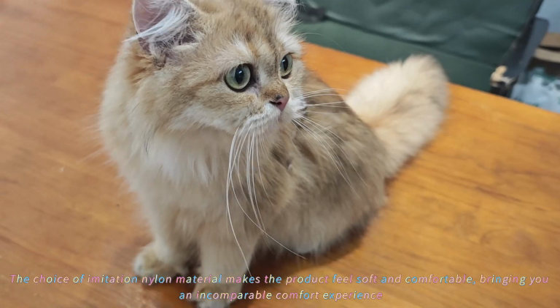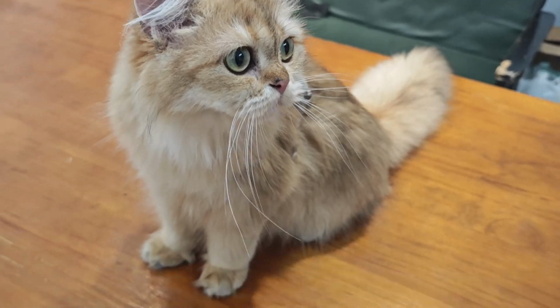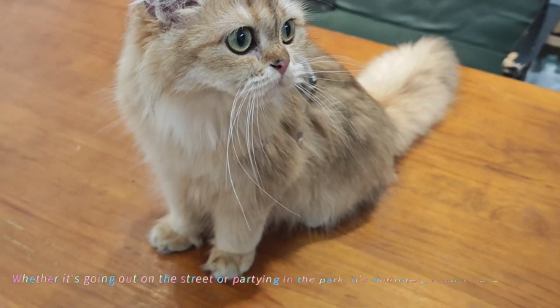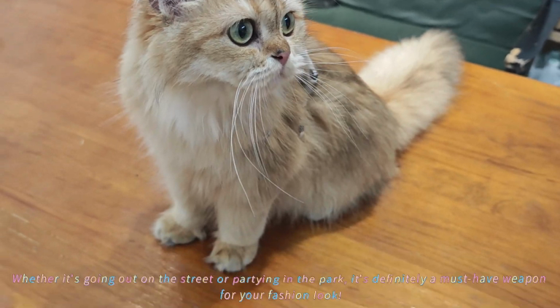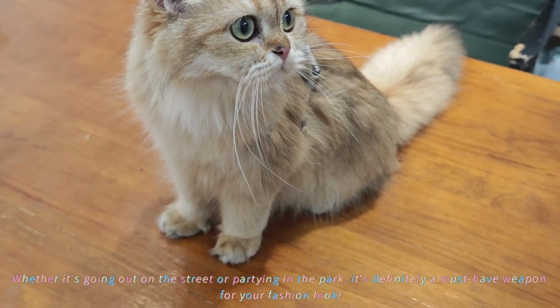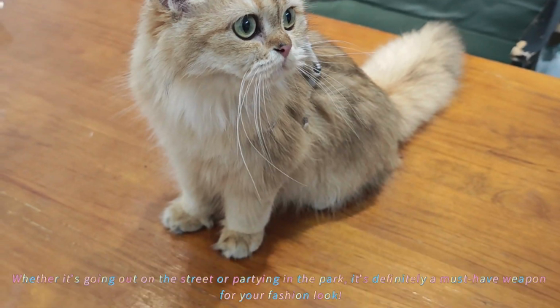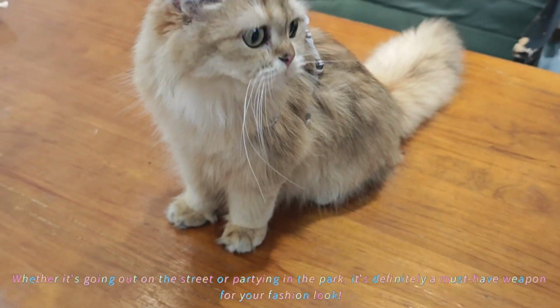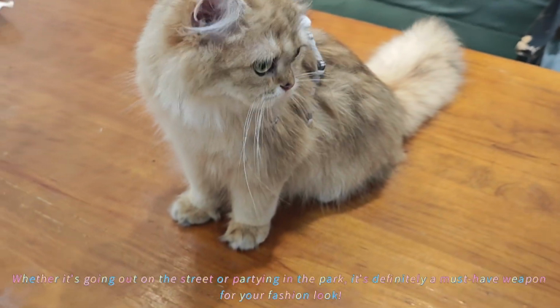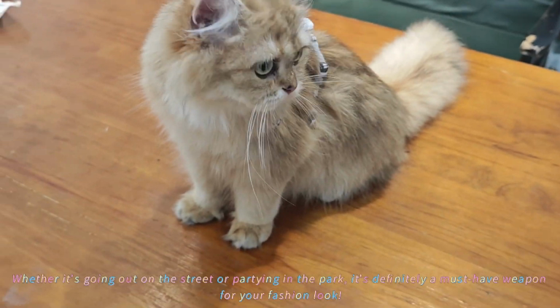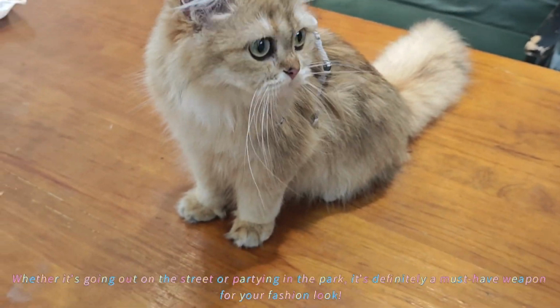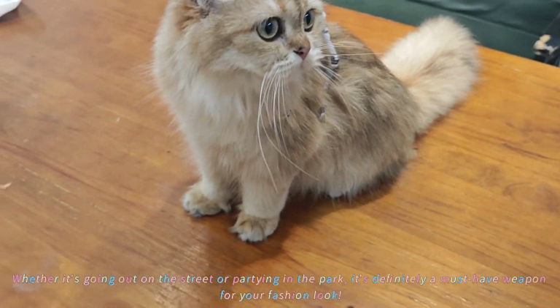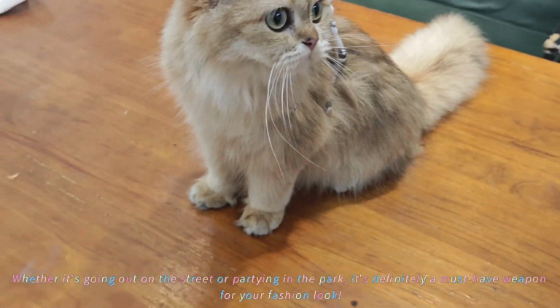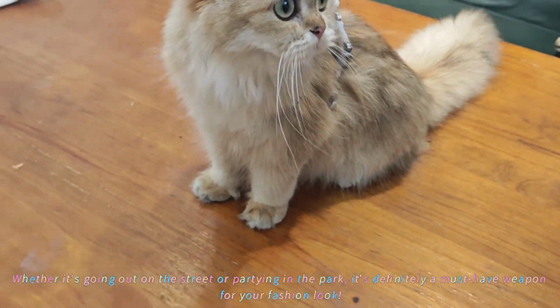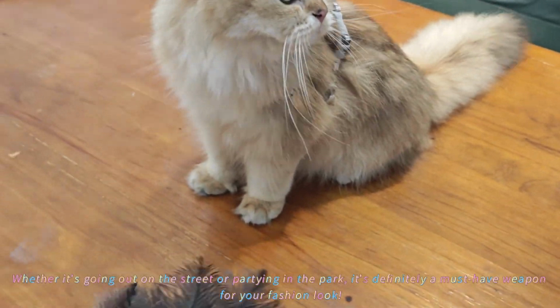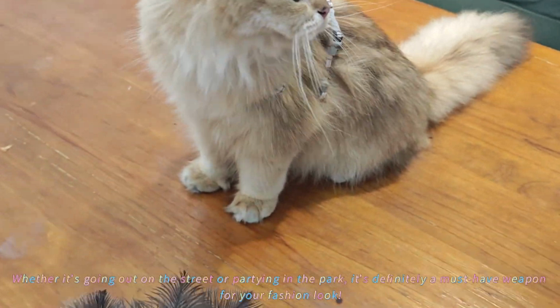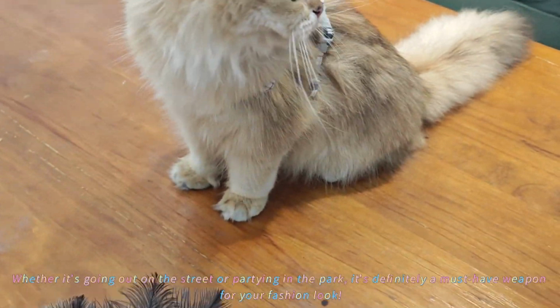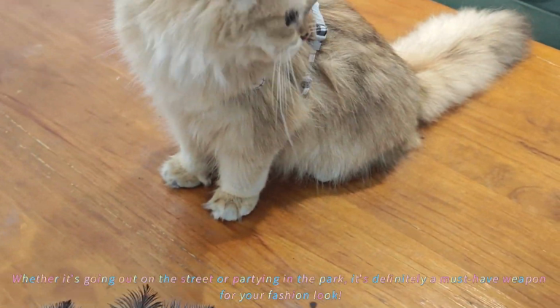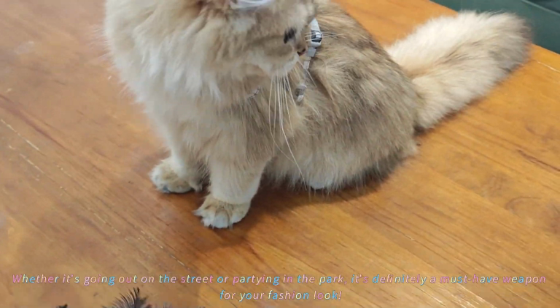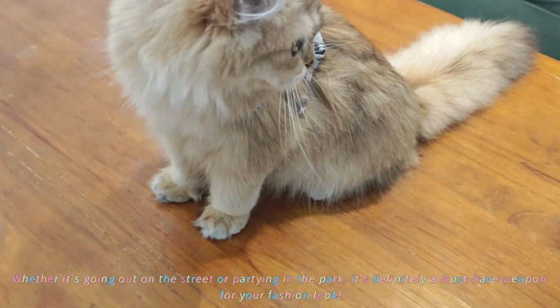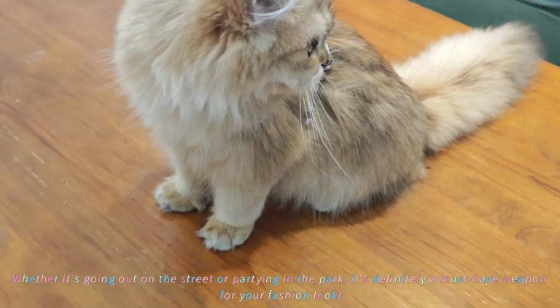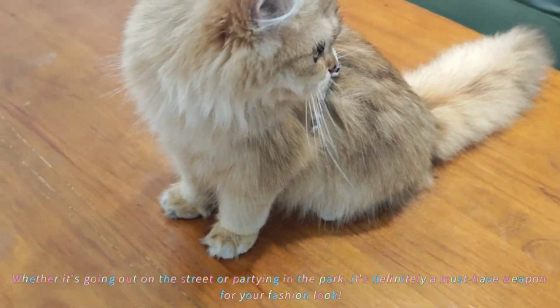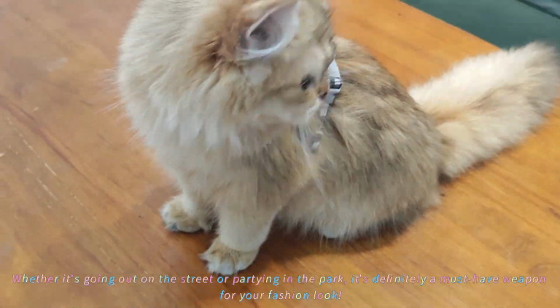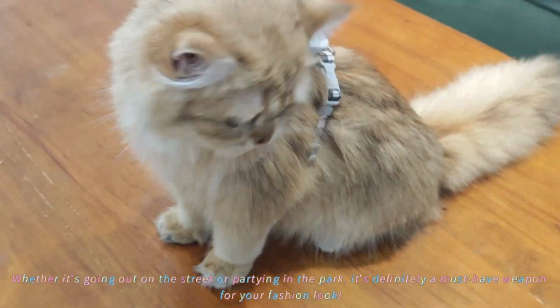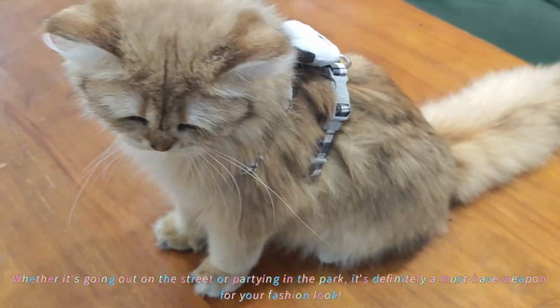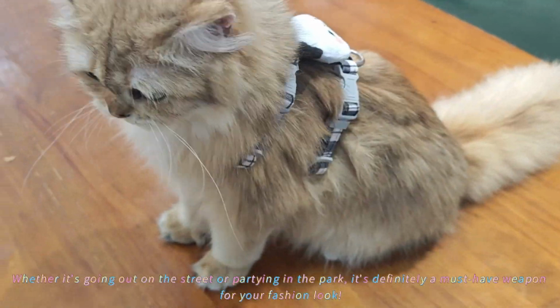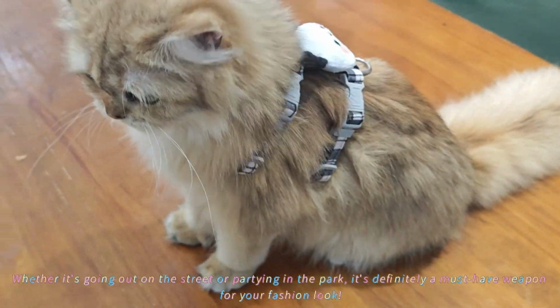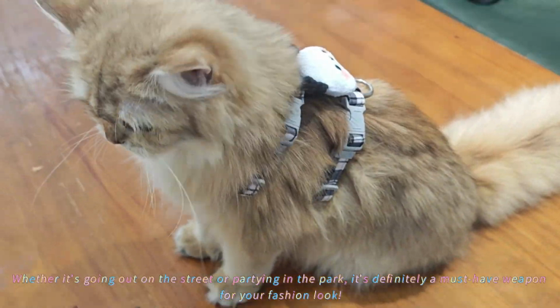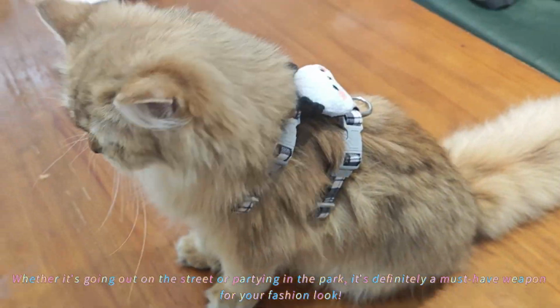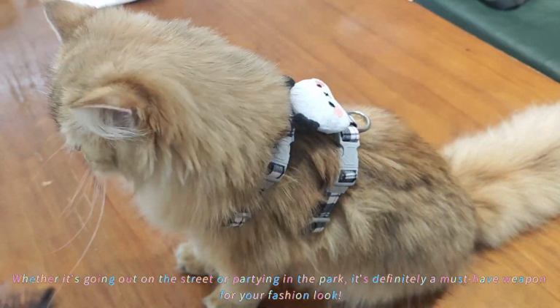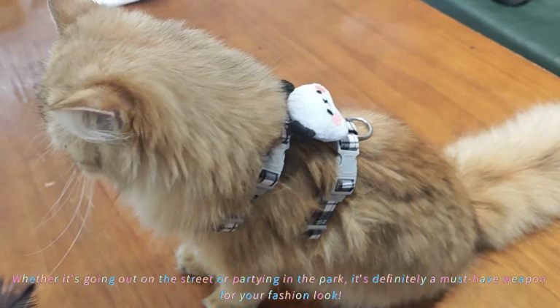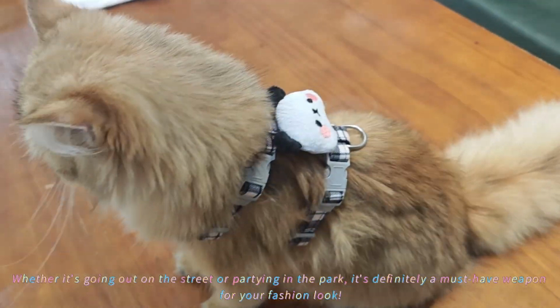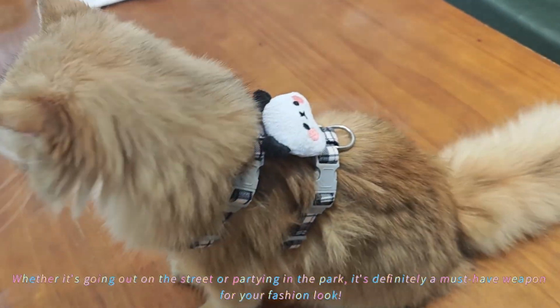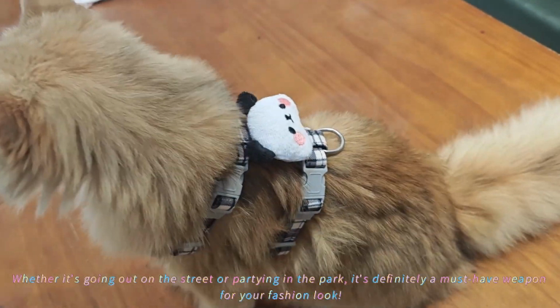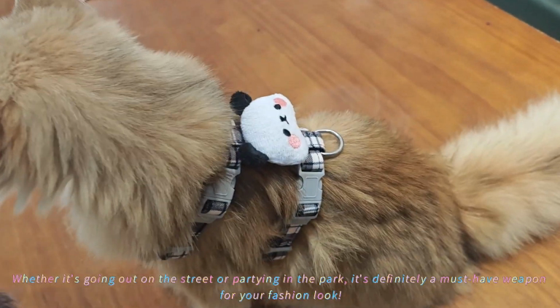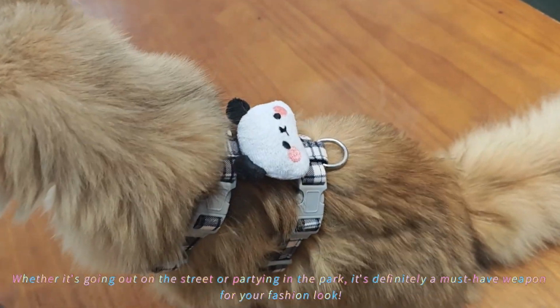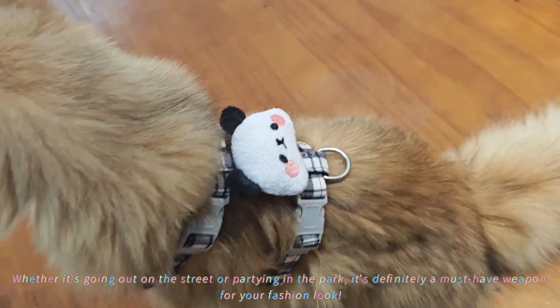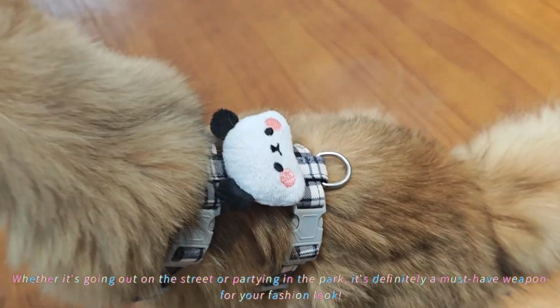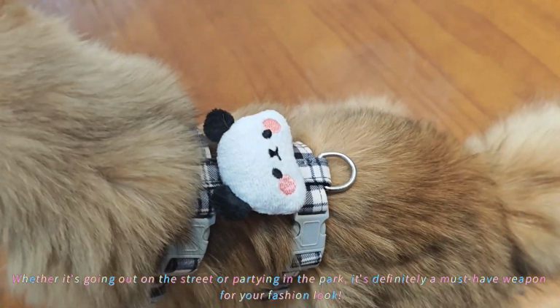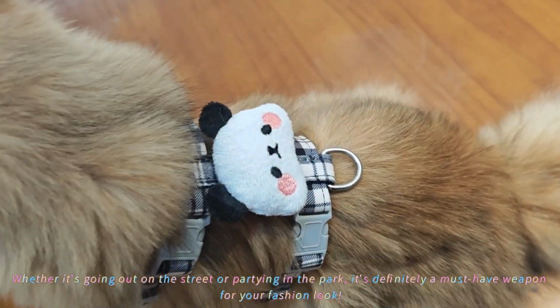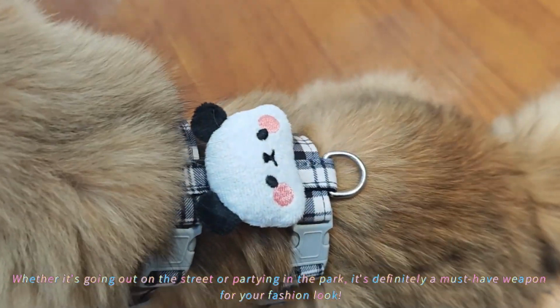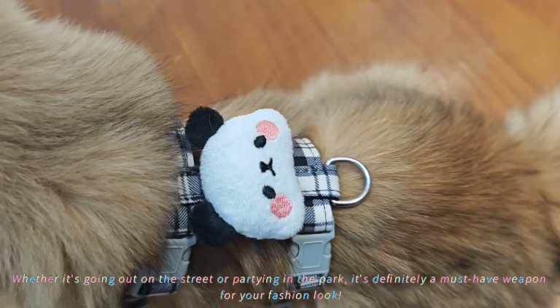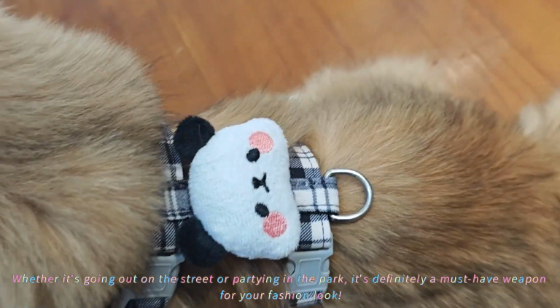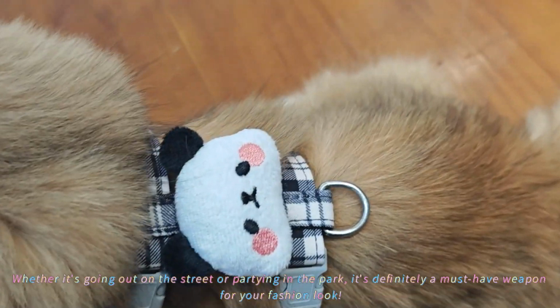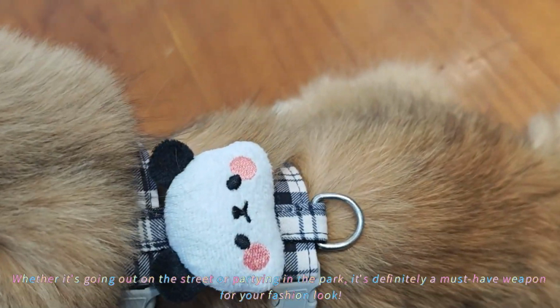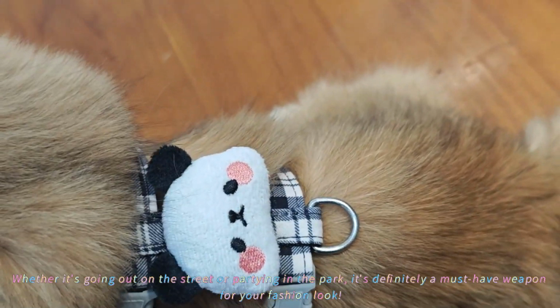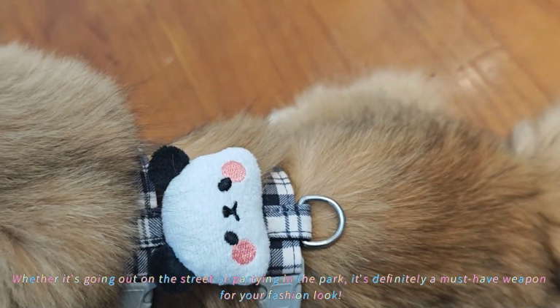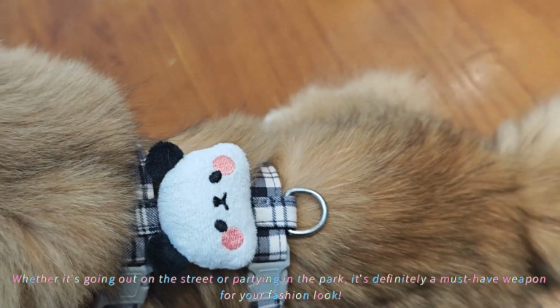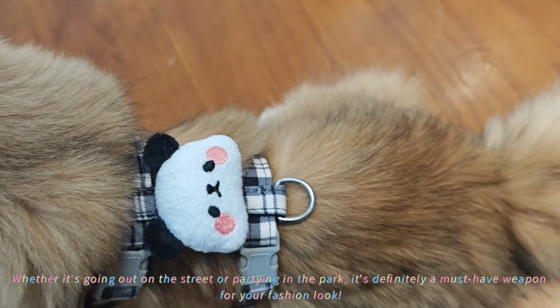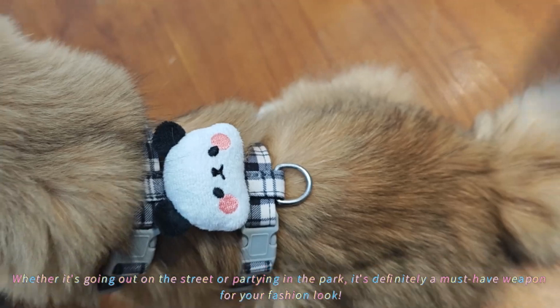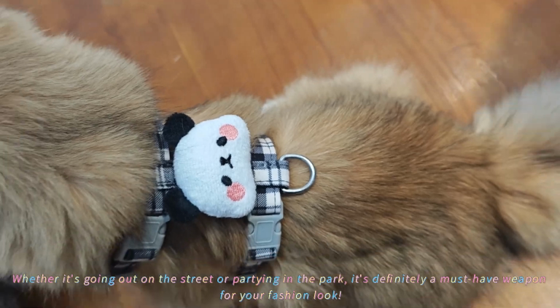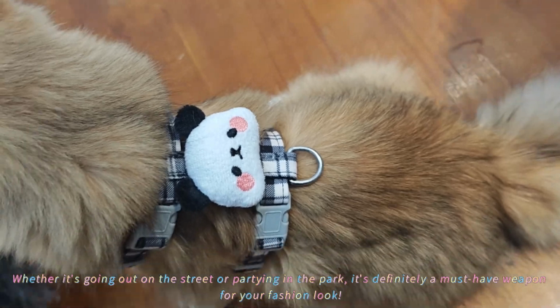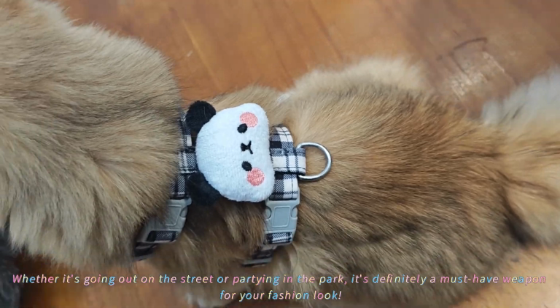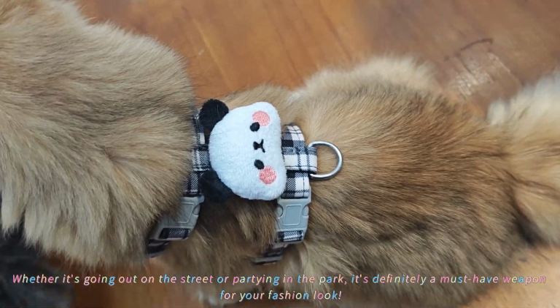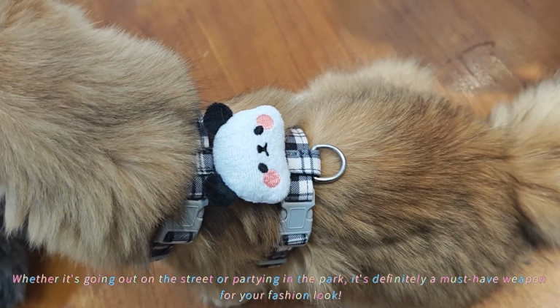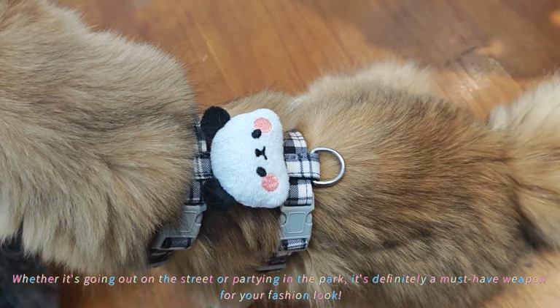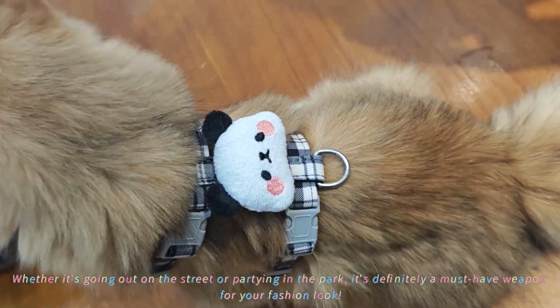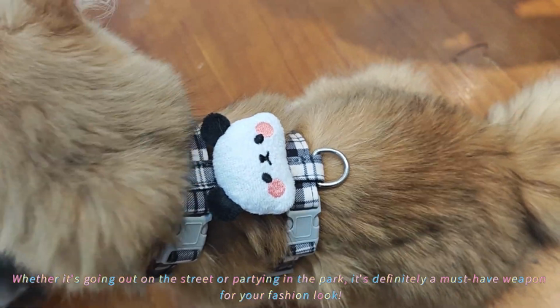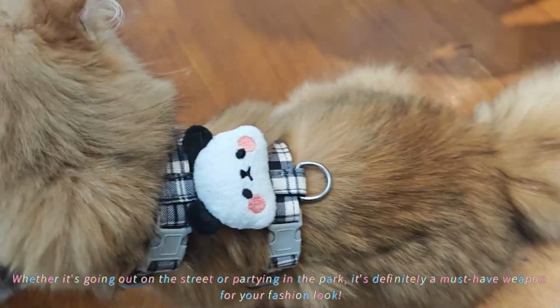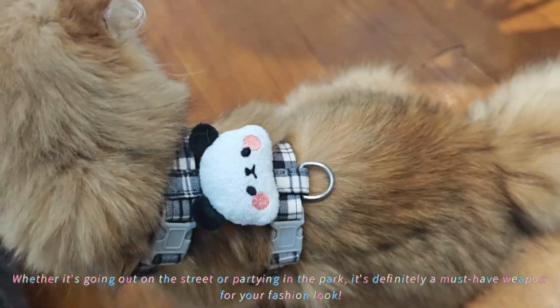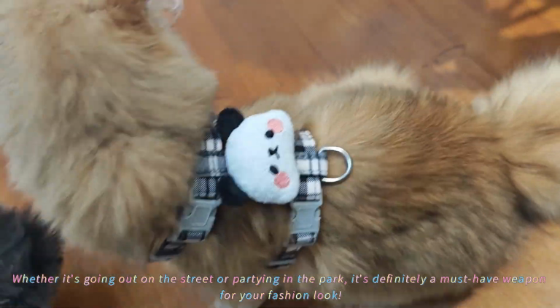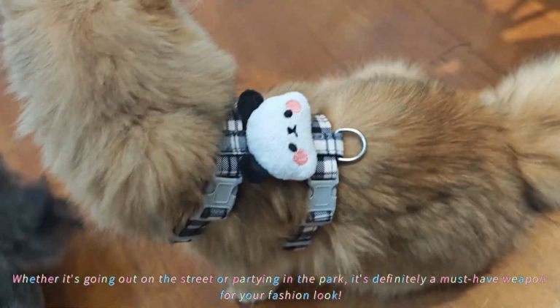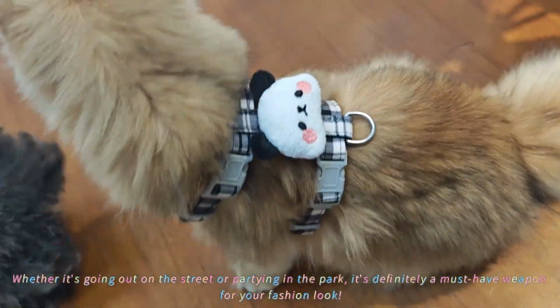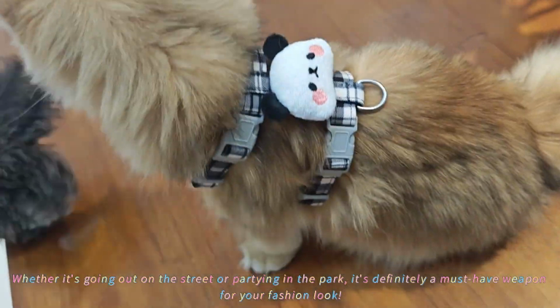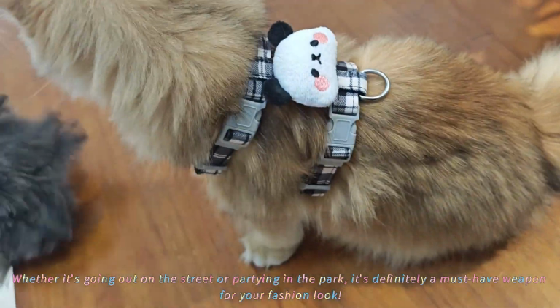Whether it's going out on the street or partying in the park, it's definitely a must-have weapon for your fashion look.